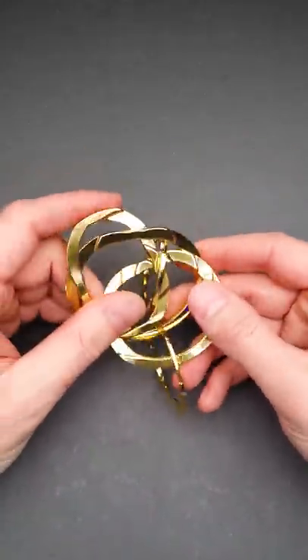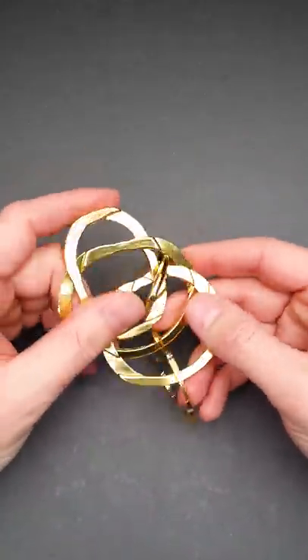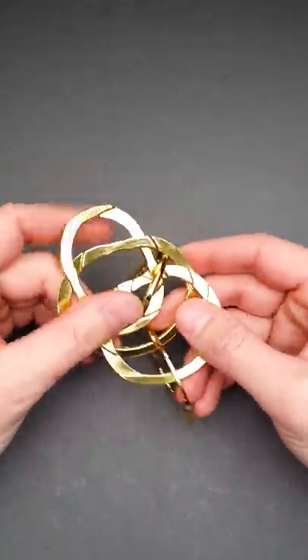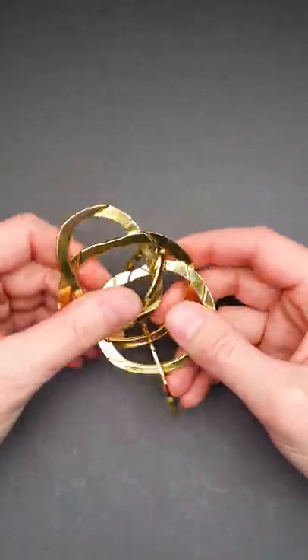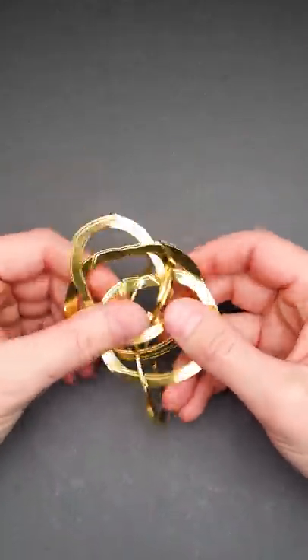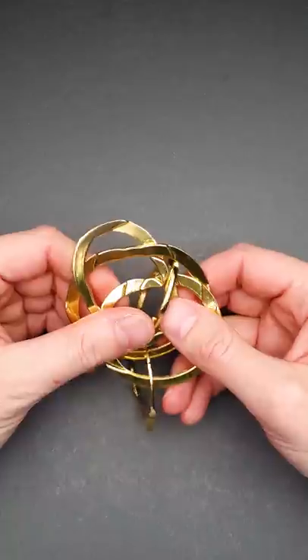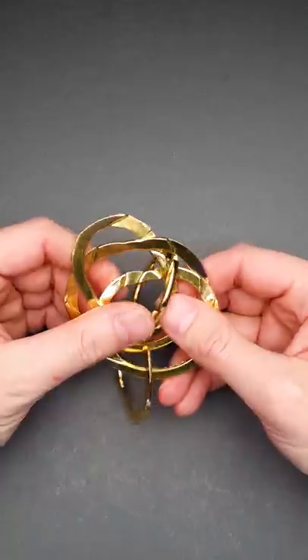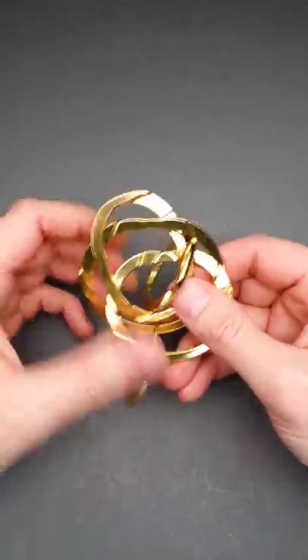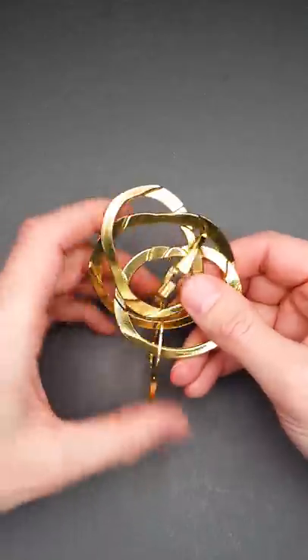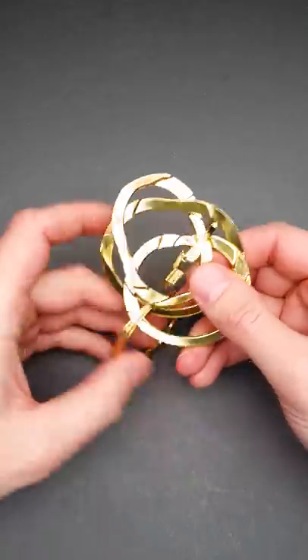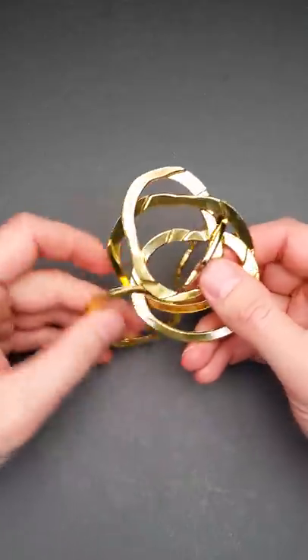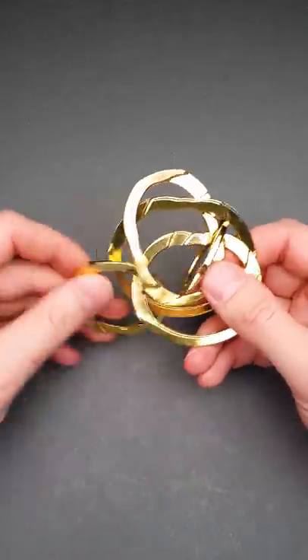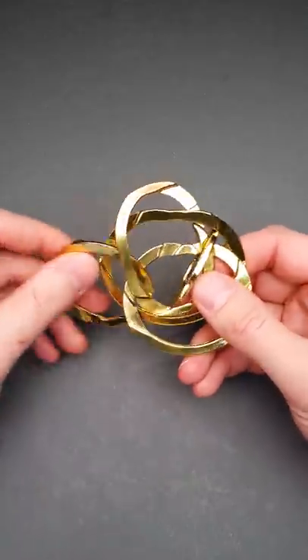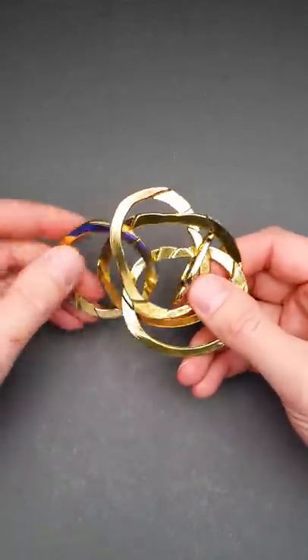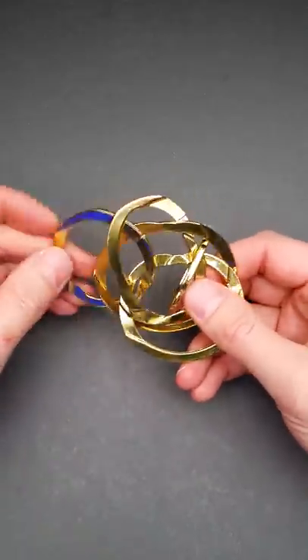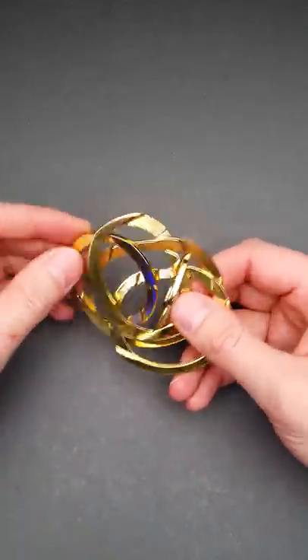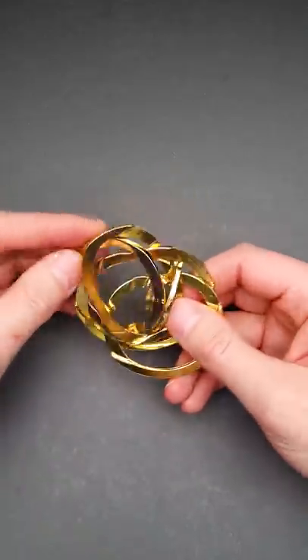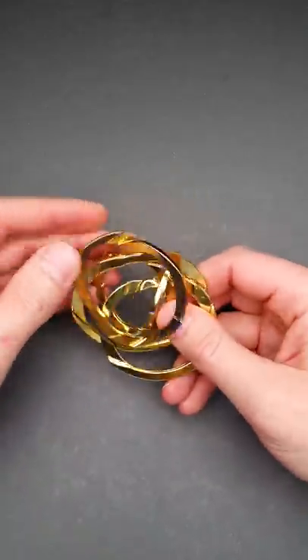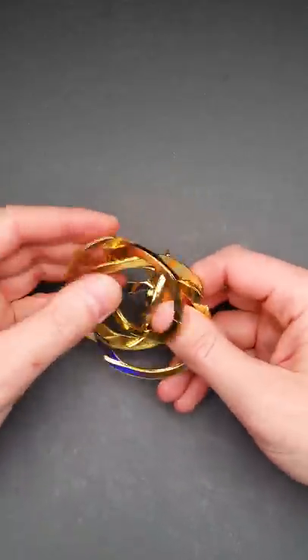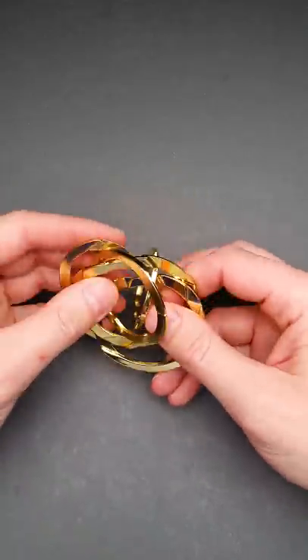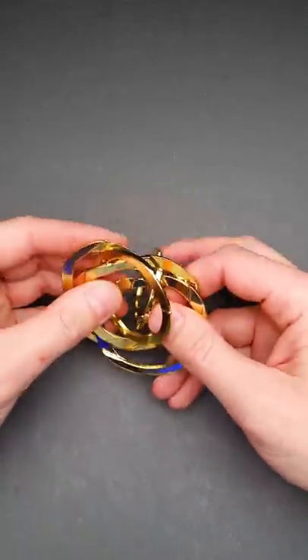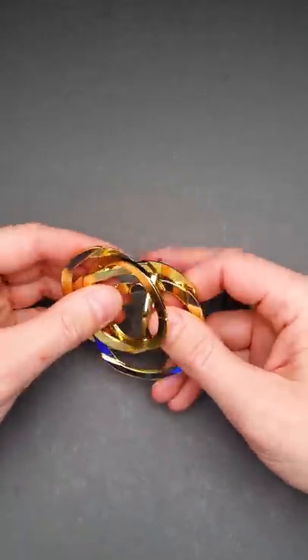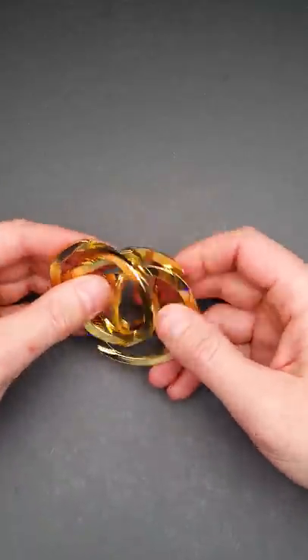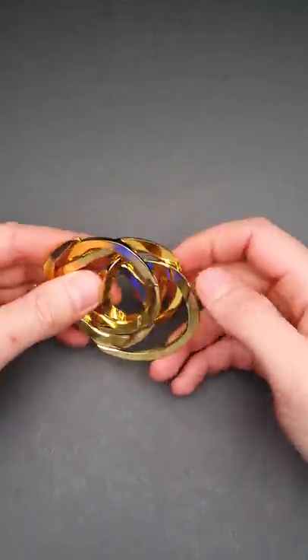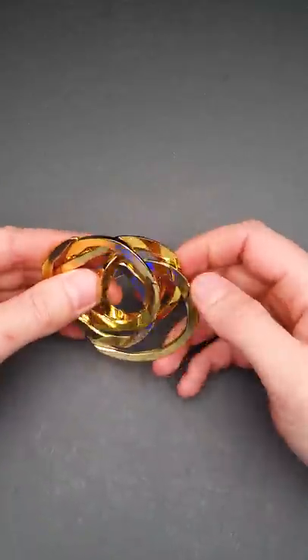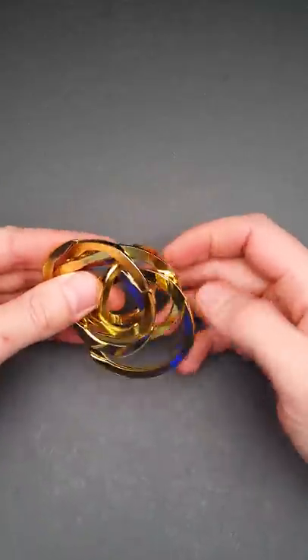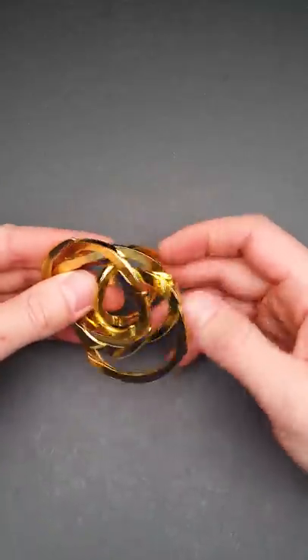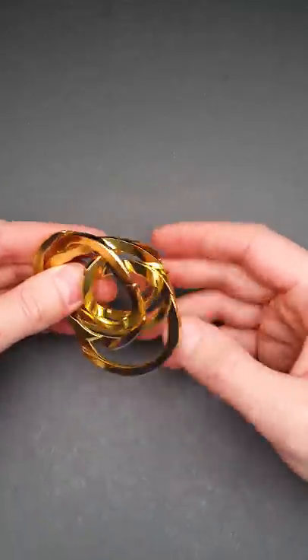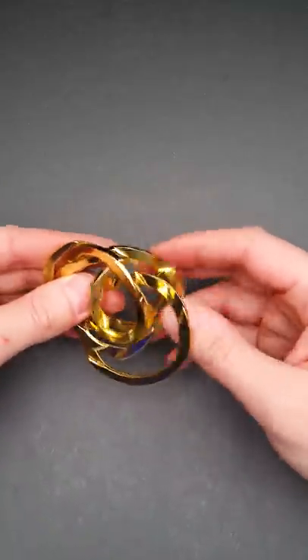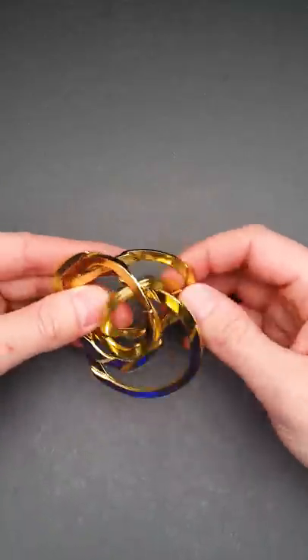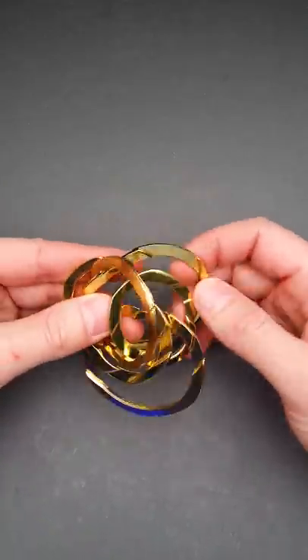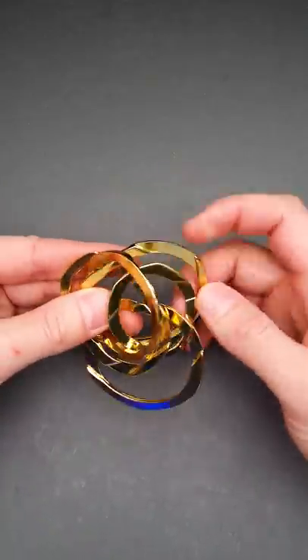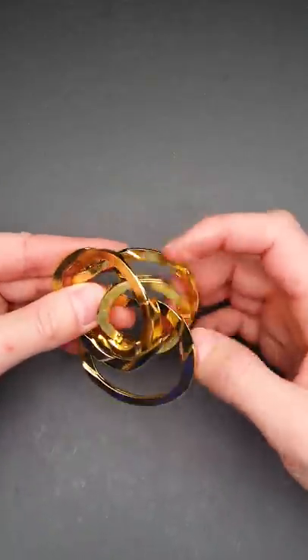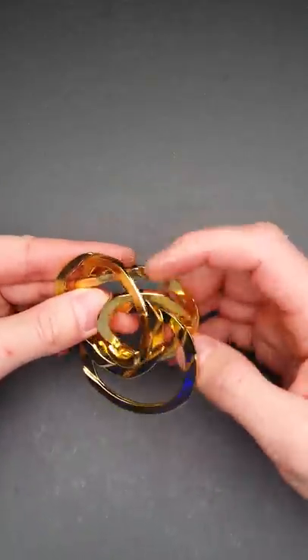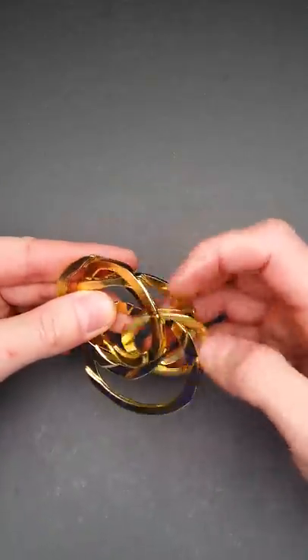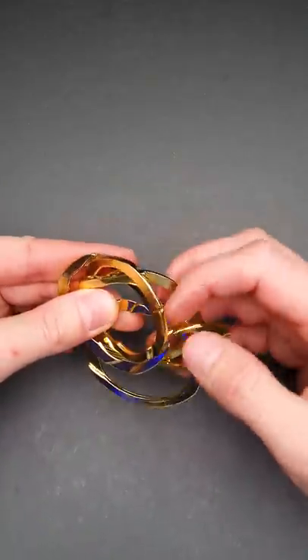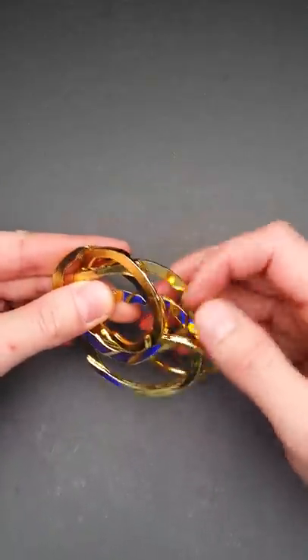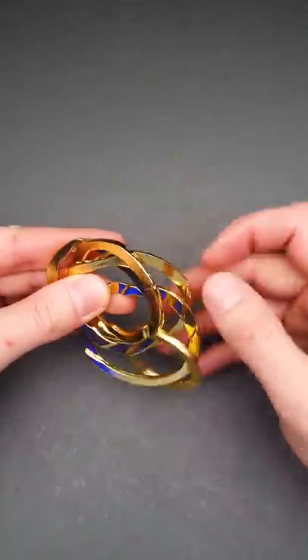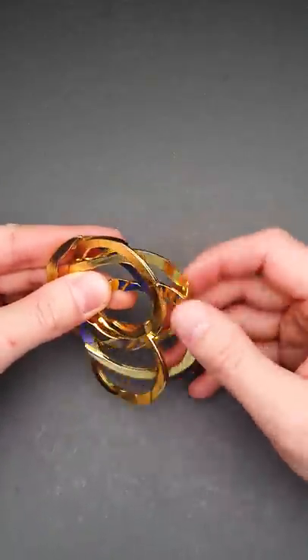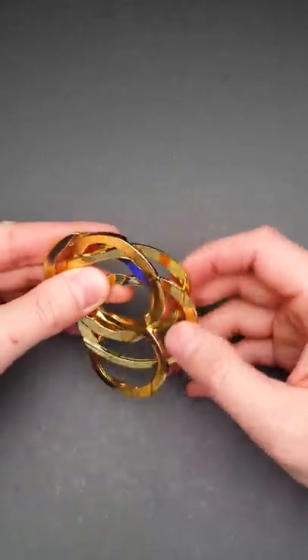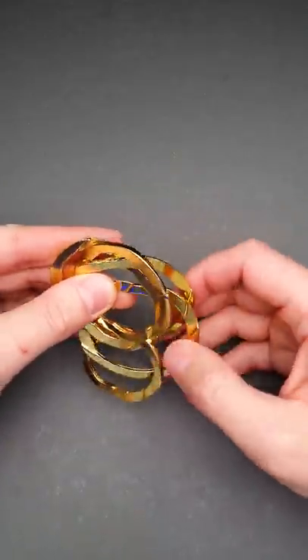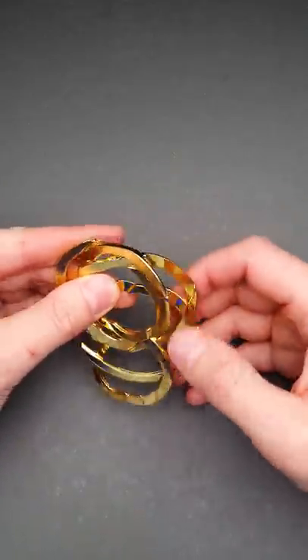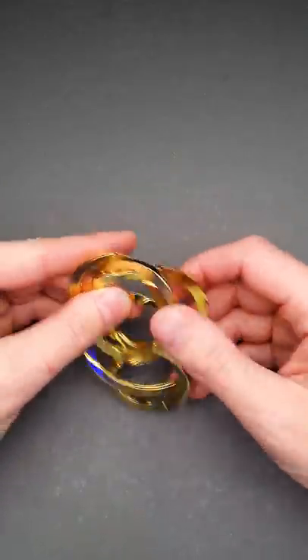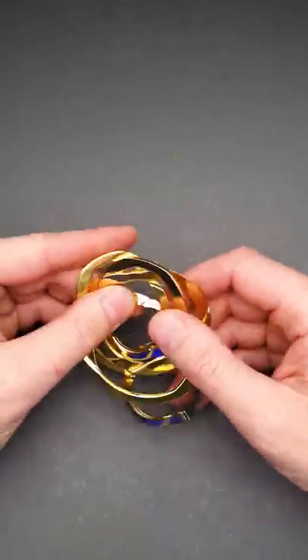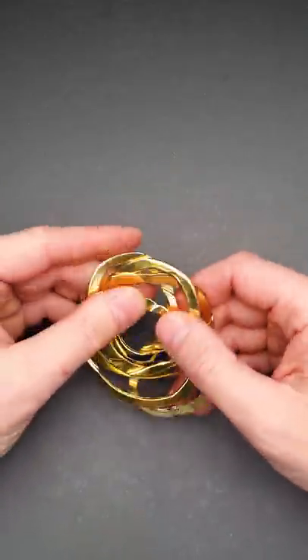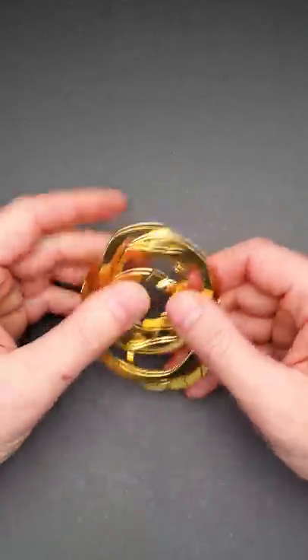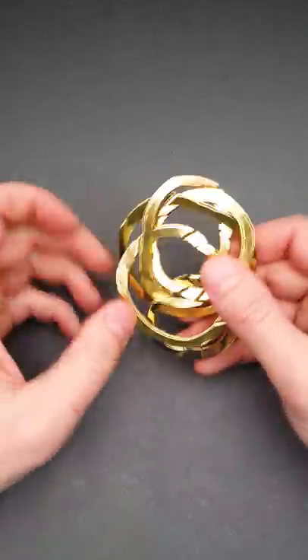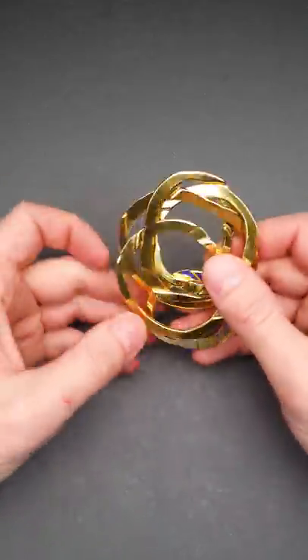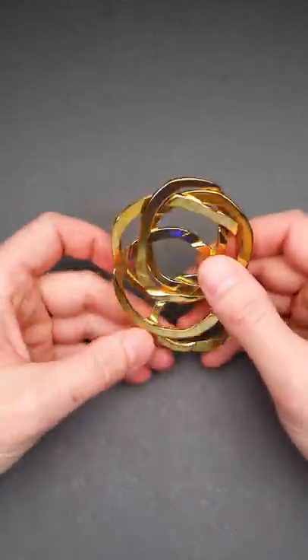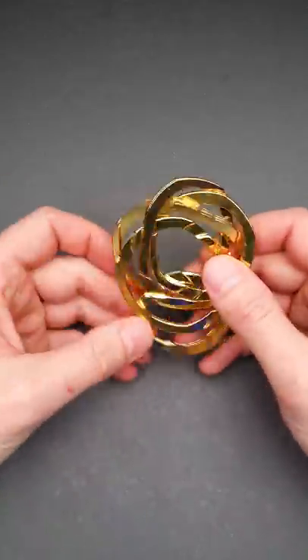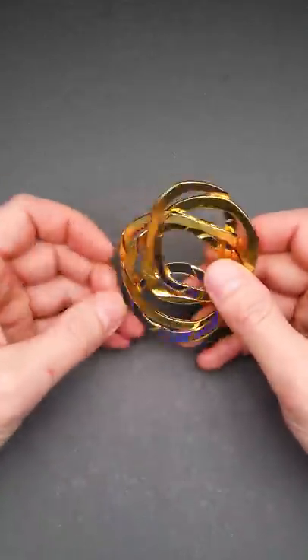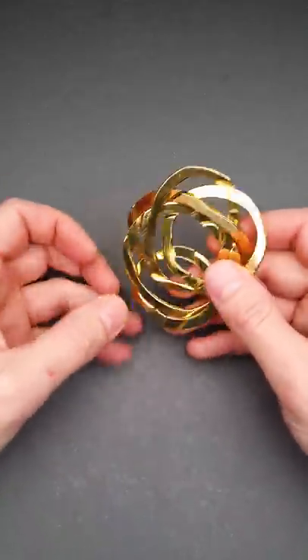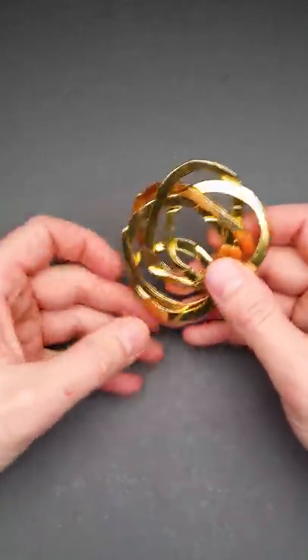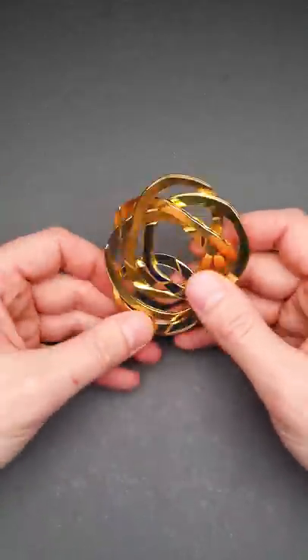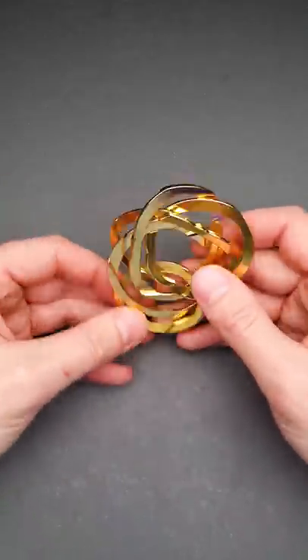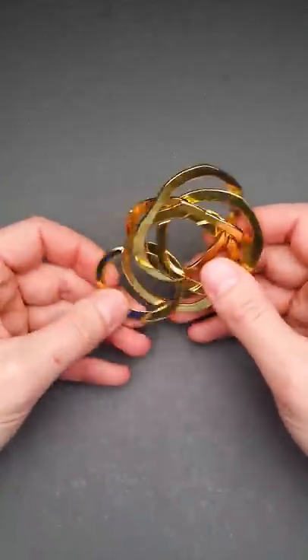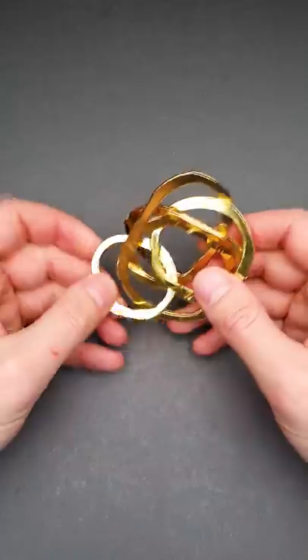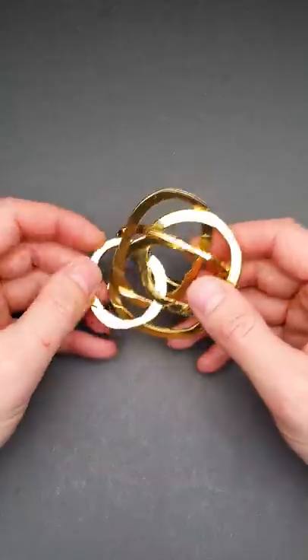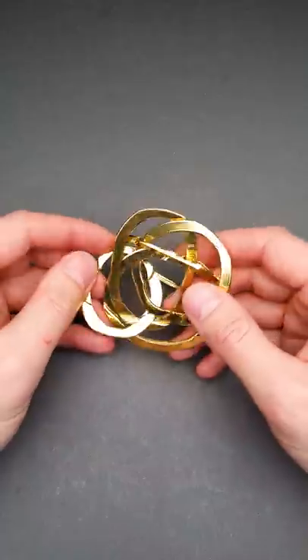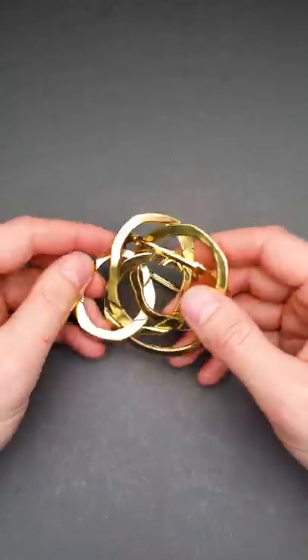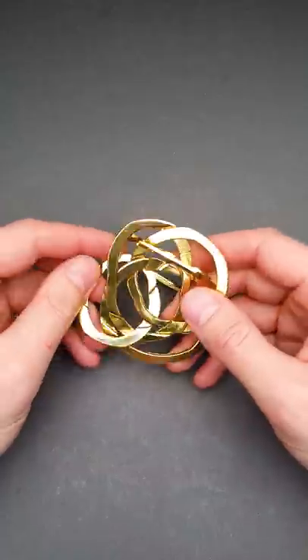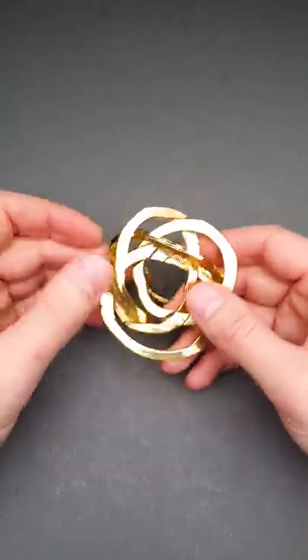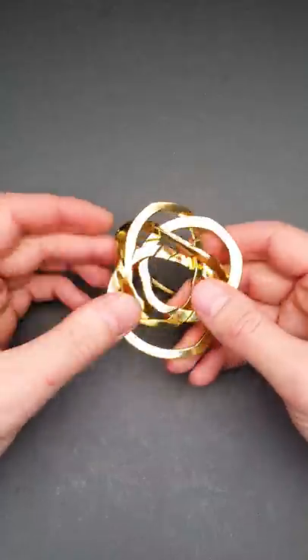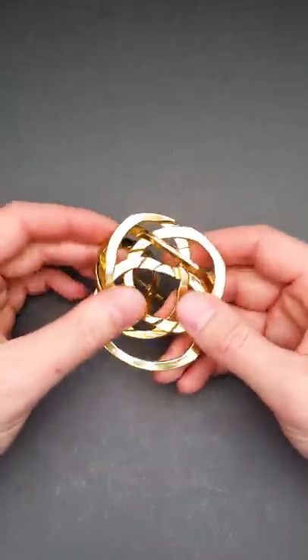If you like how this puzzle looks and you want to have it in your collection, support Puzzle Master's Kickstarter campaign — the link will be in the pinned comment.